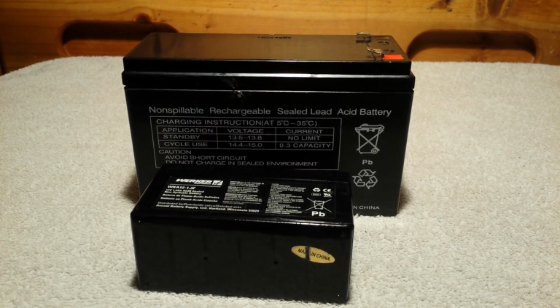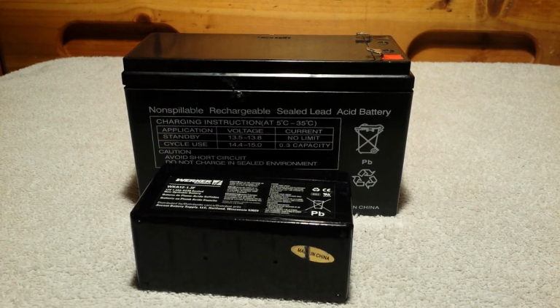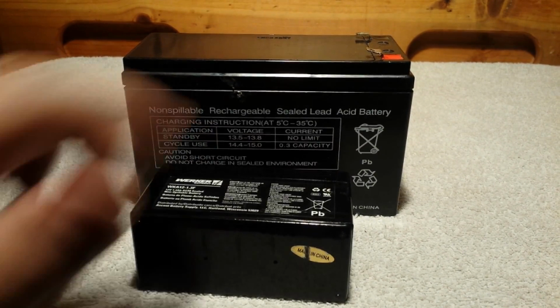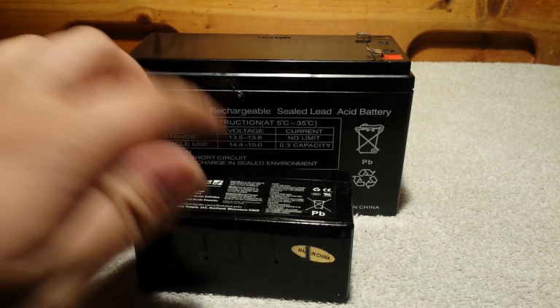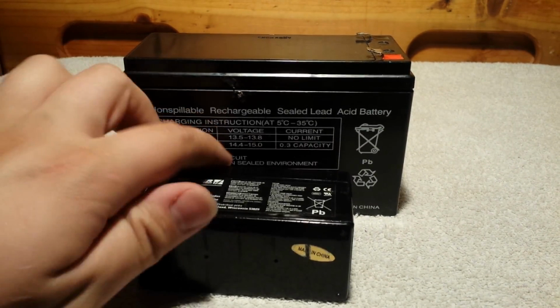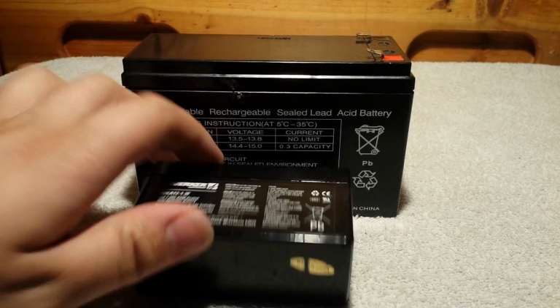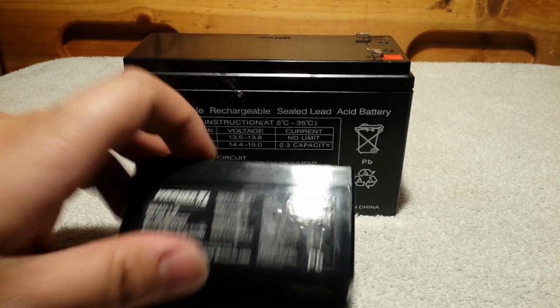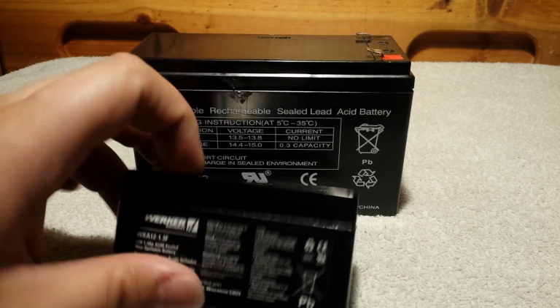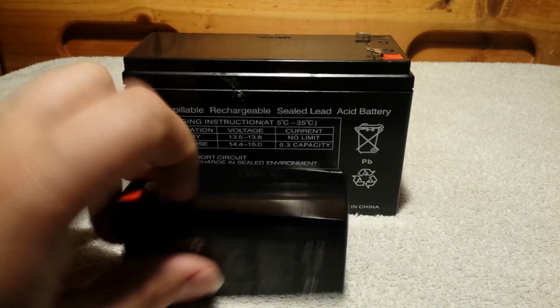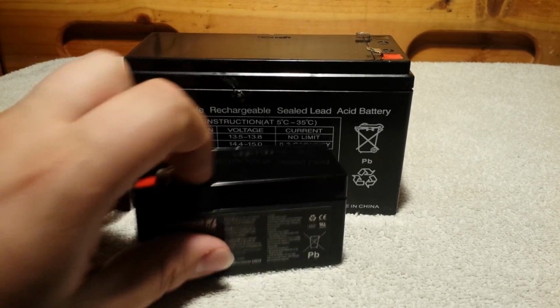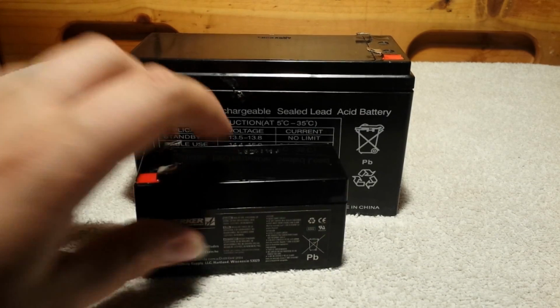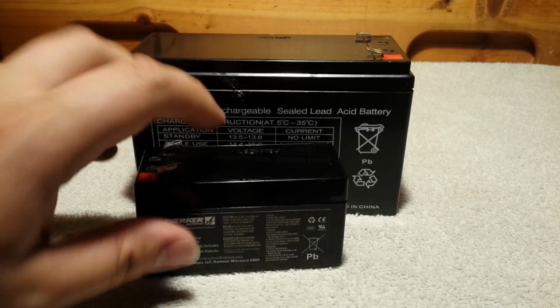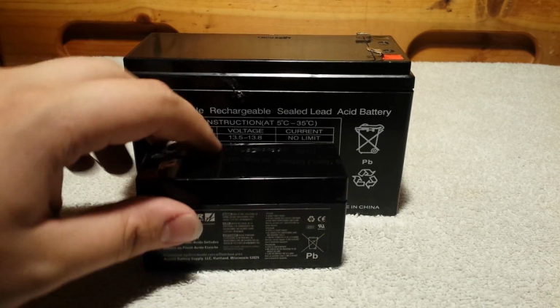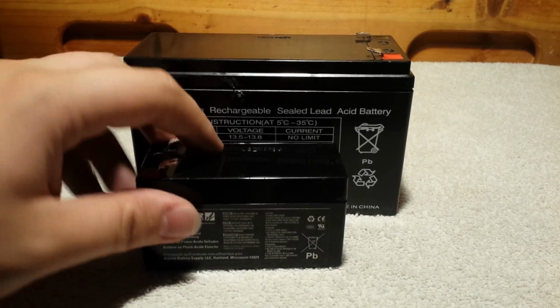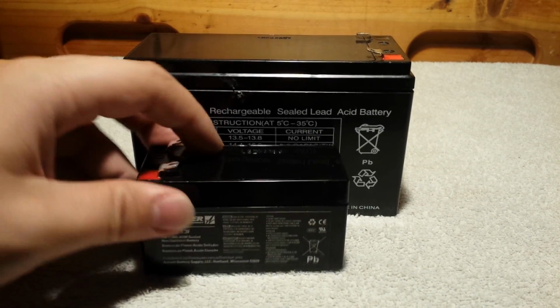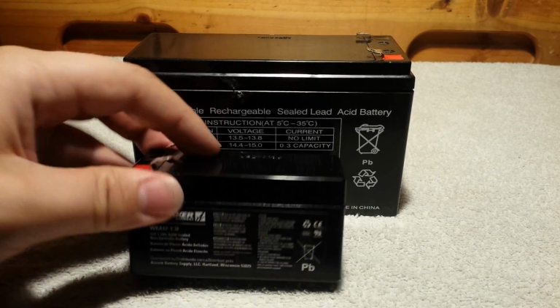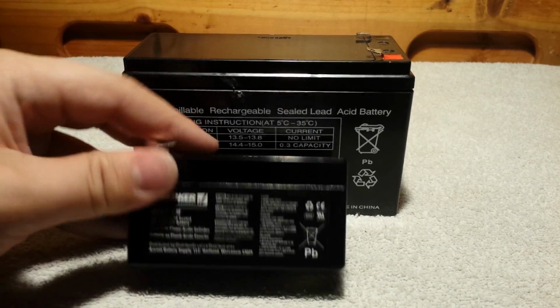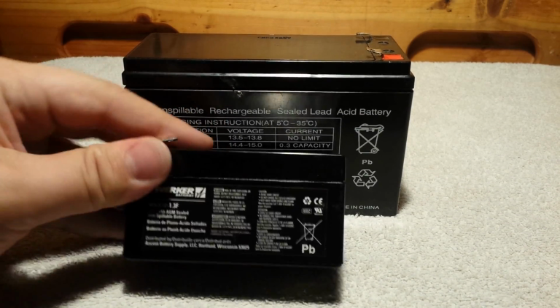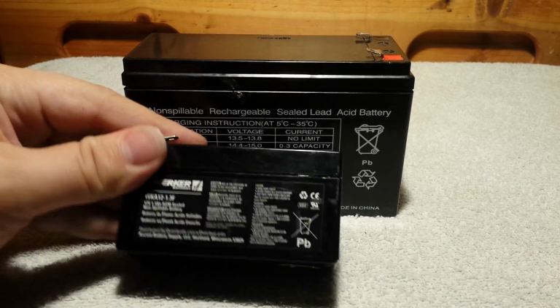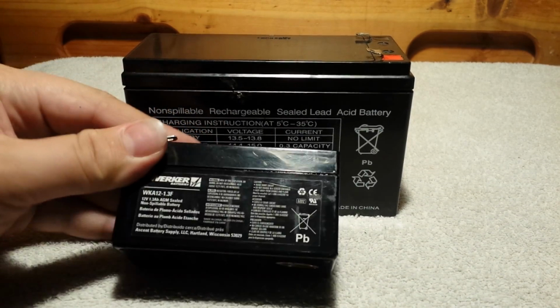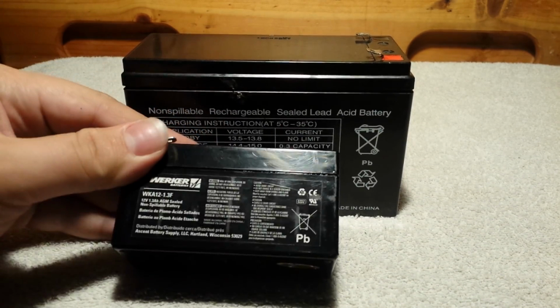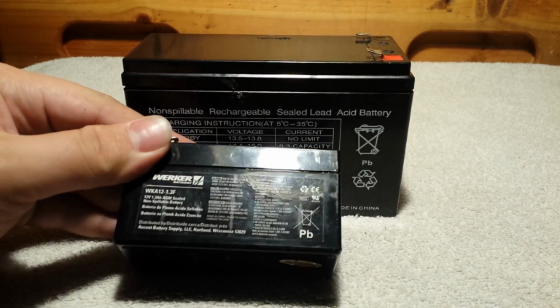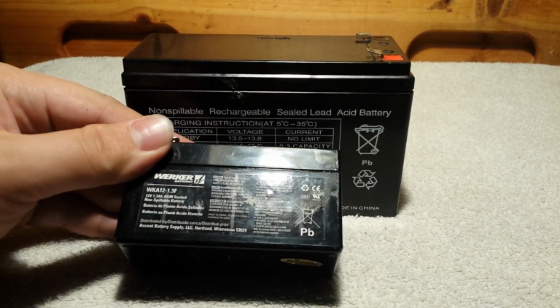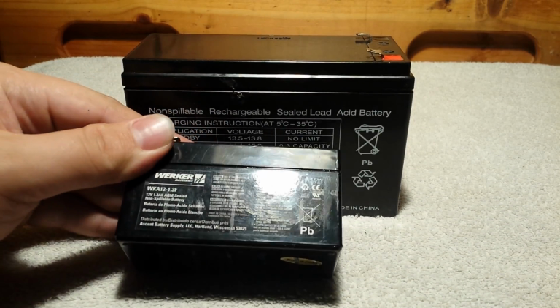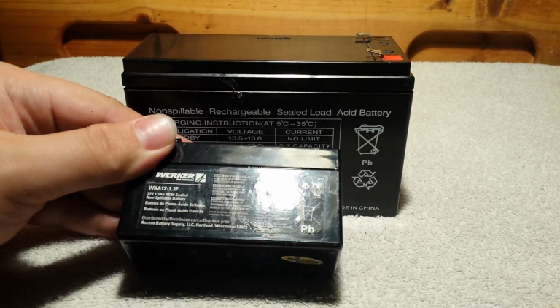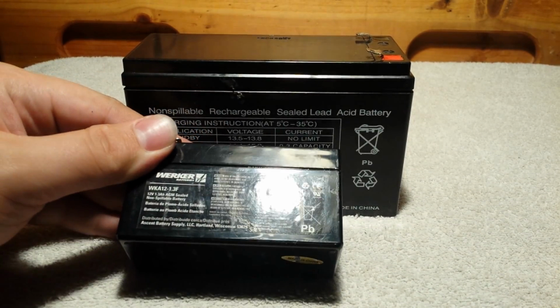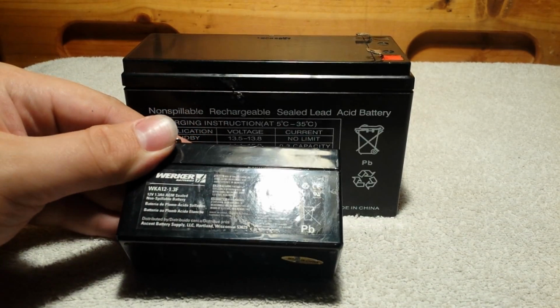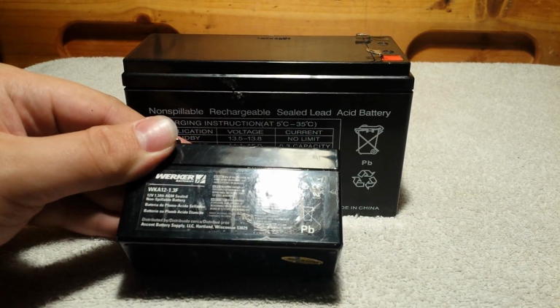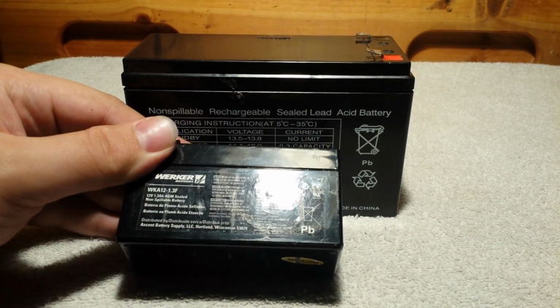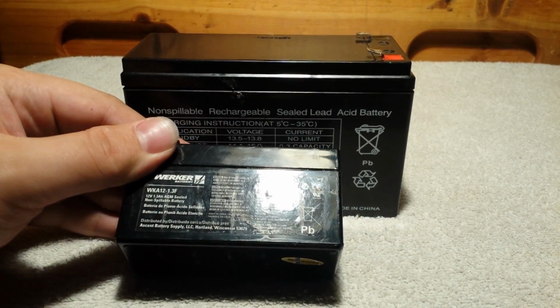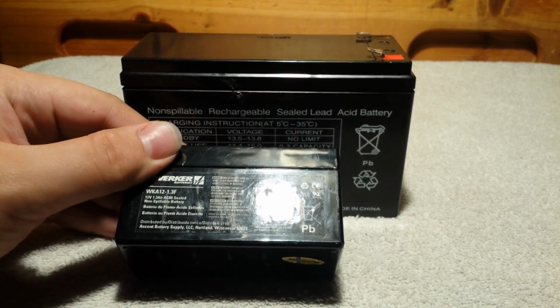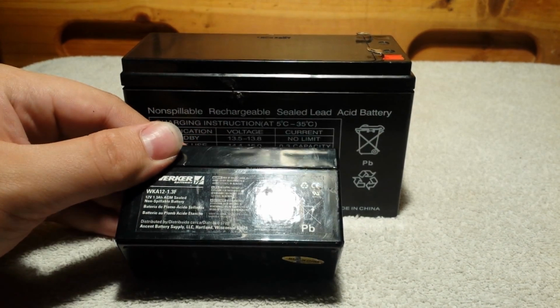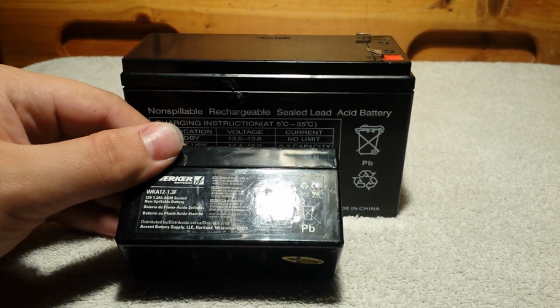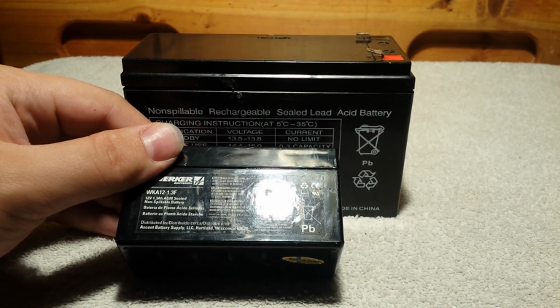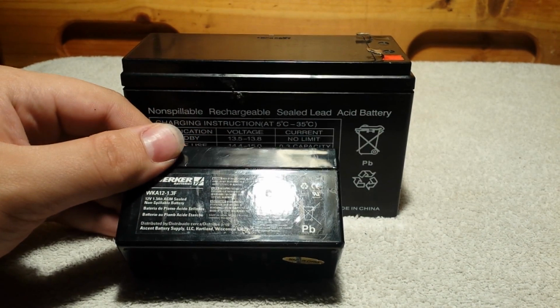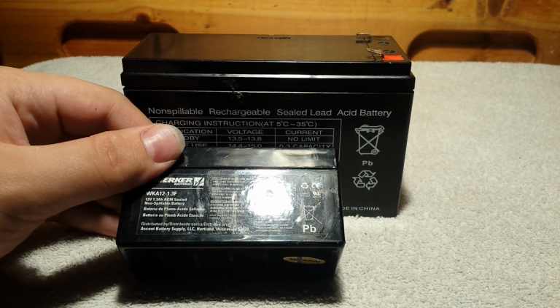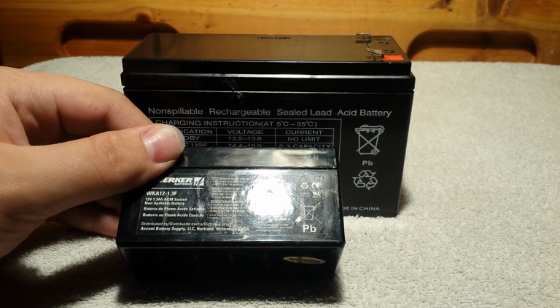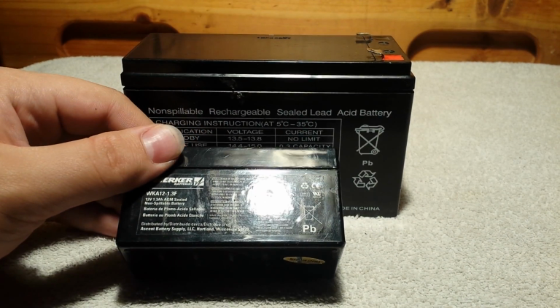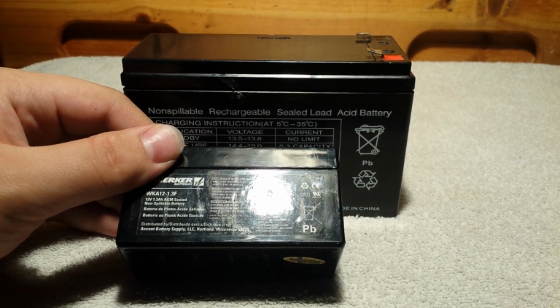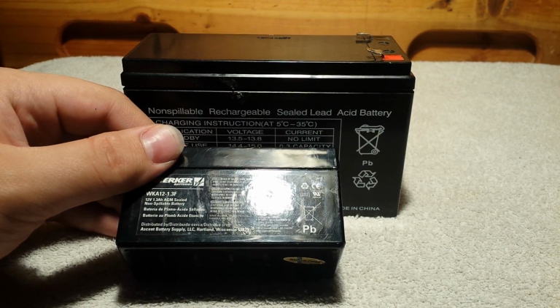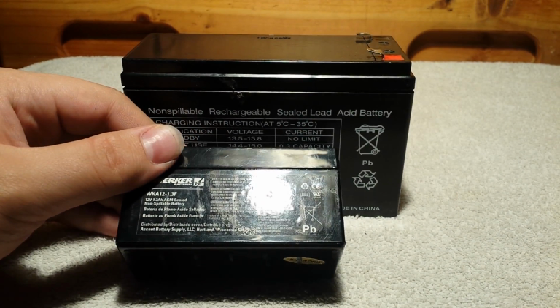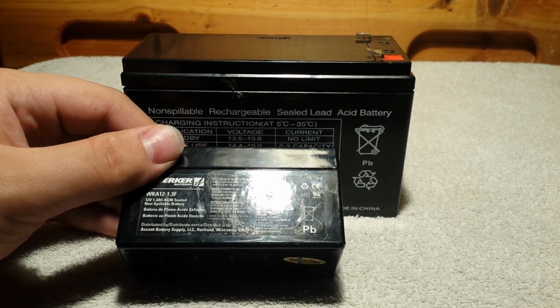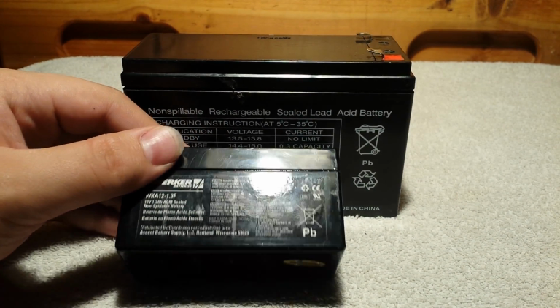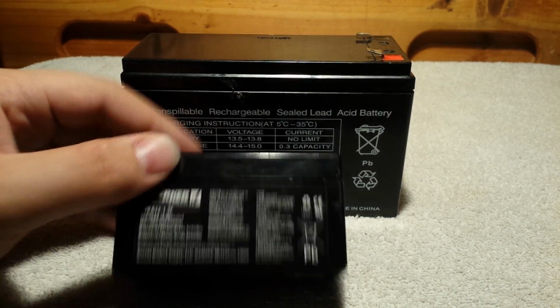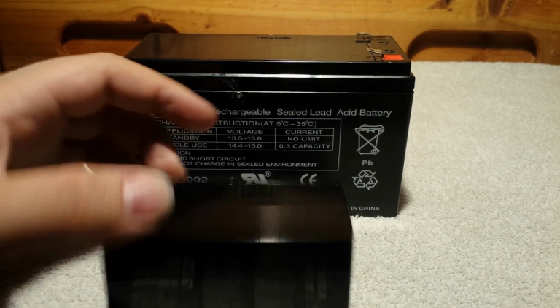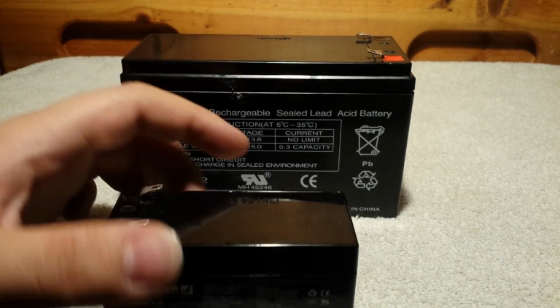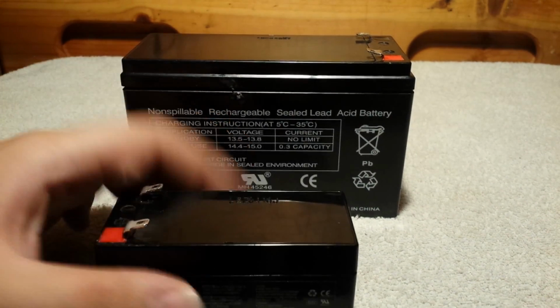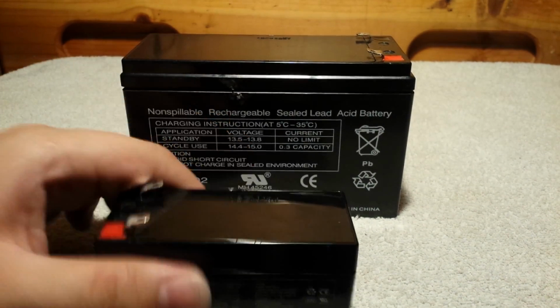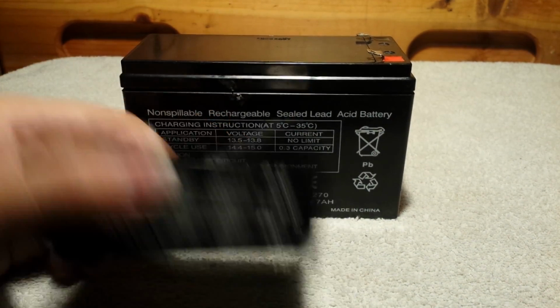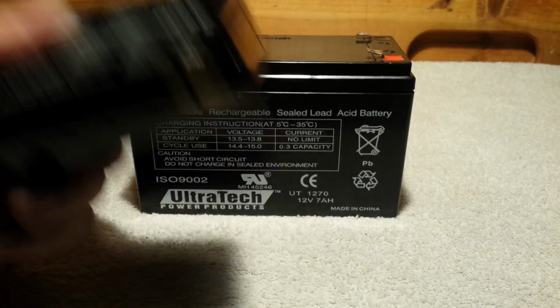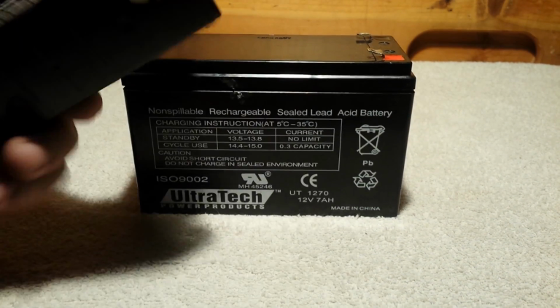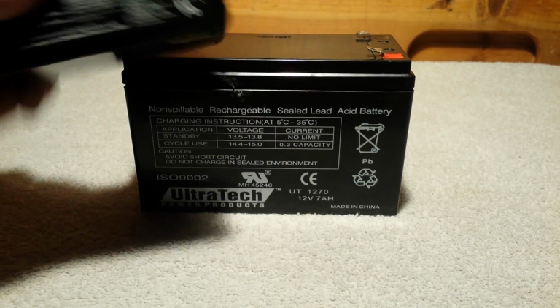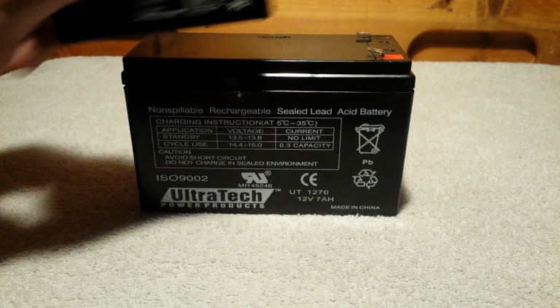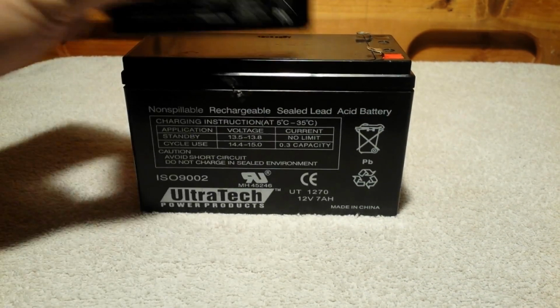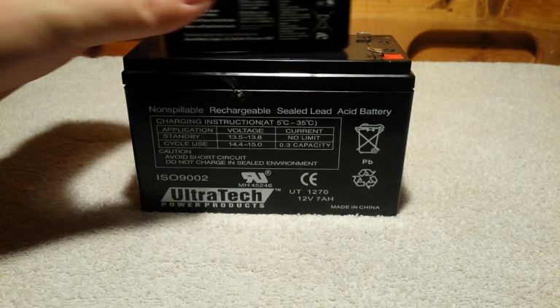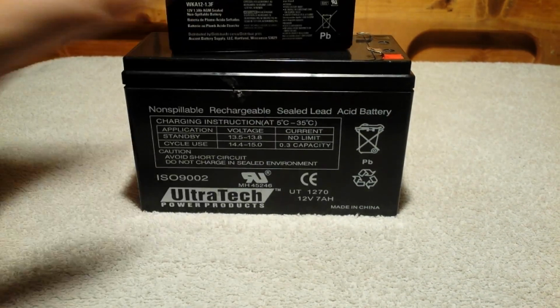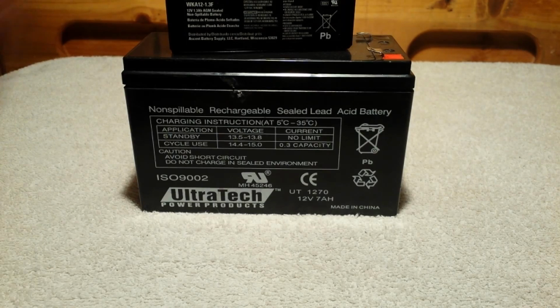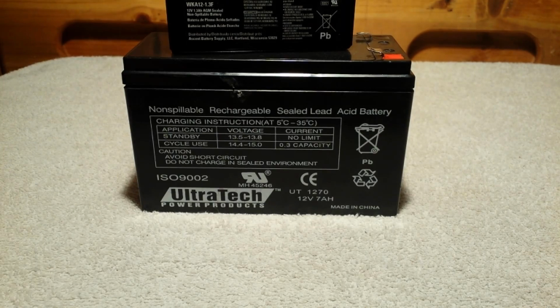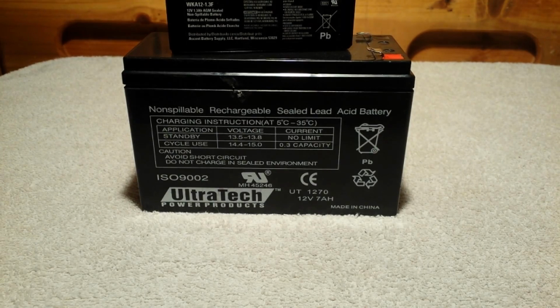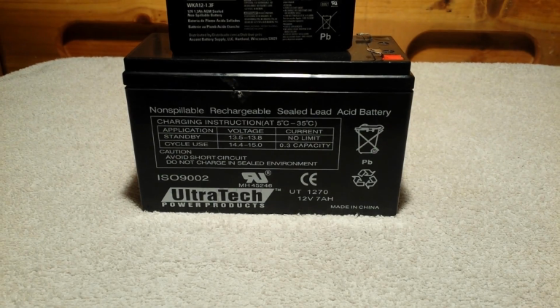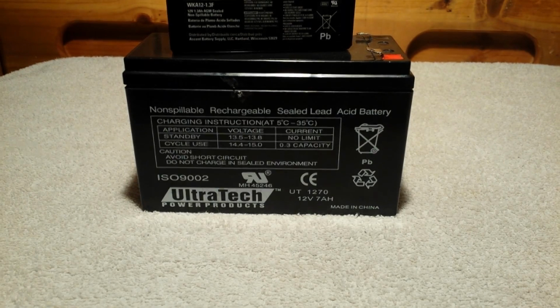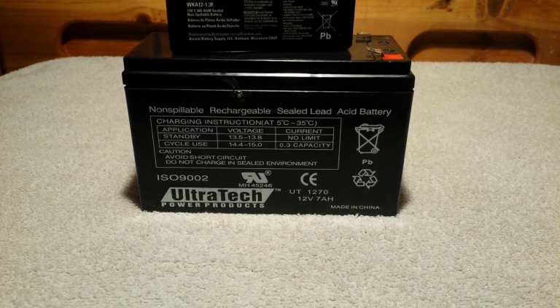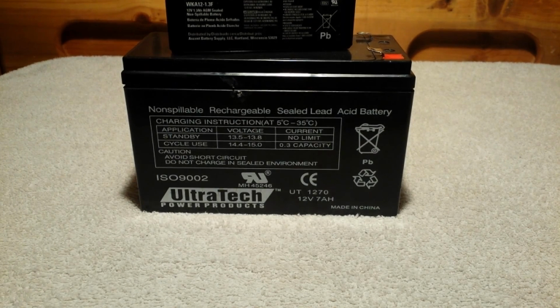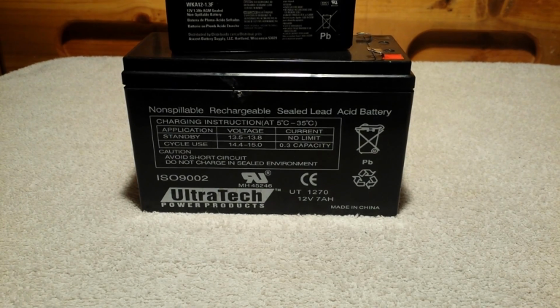Just a tiny little sealed lead acid battery — I didn't even know they made them this small in this form factor. That's pretty much that.